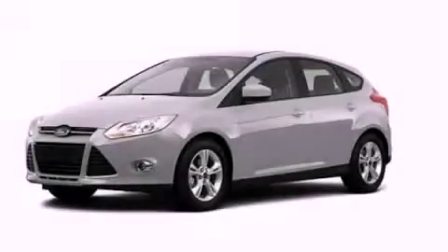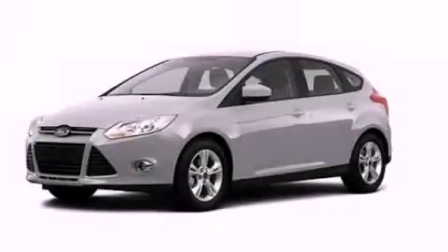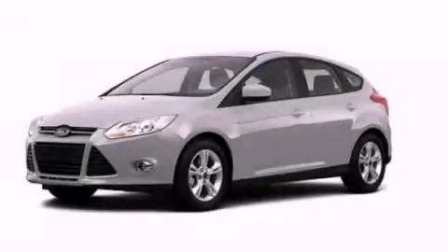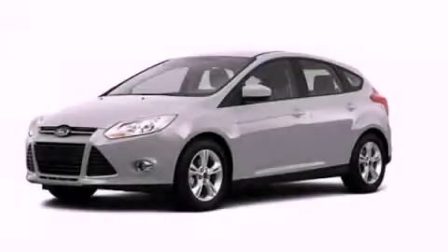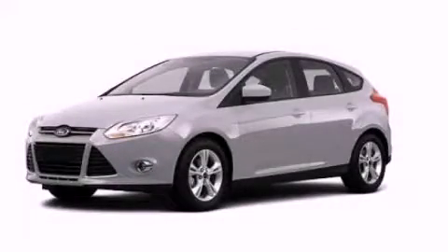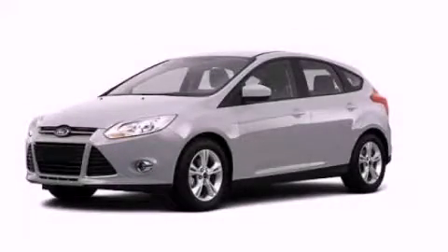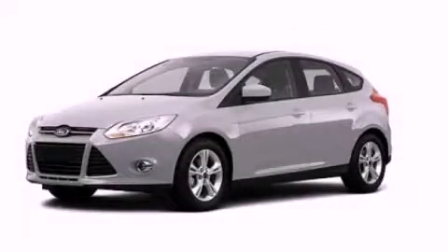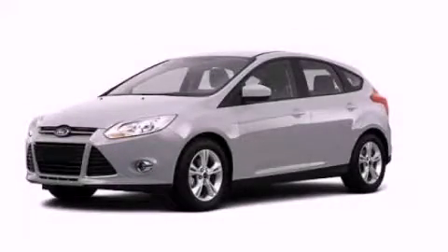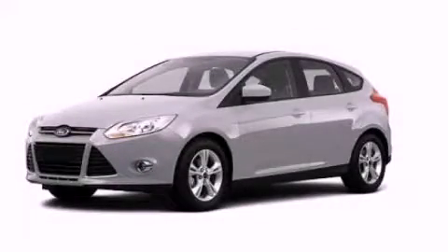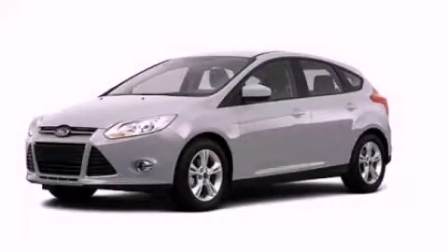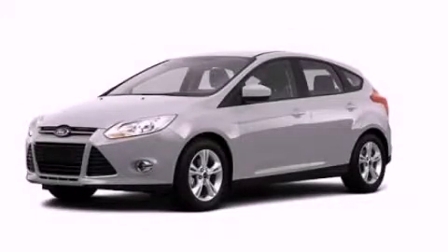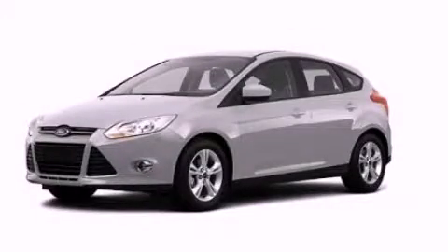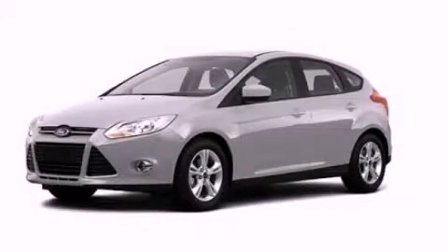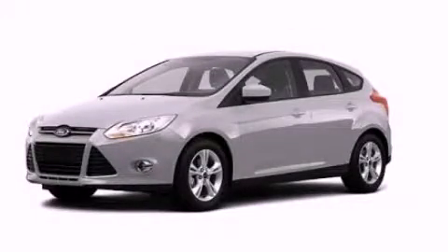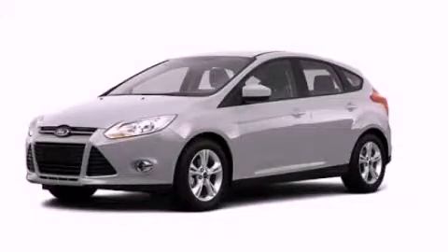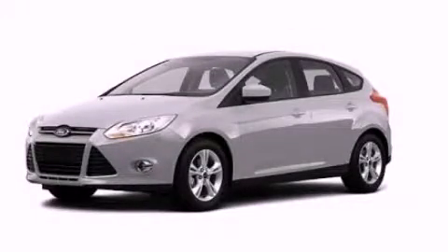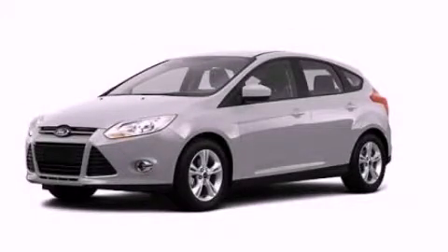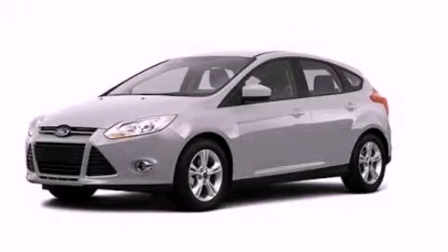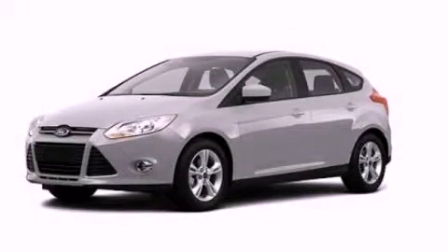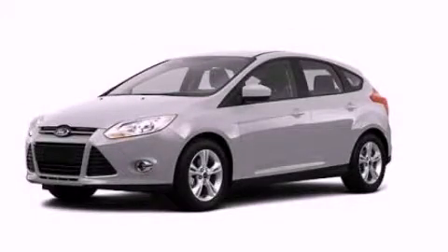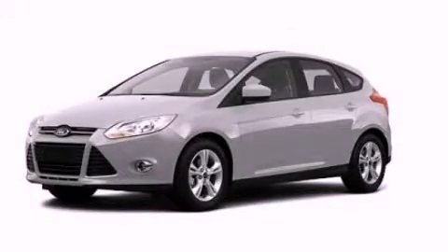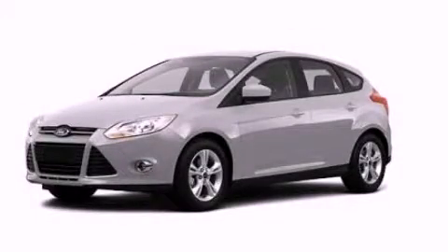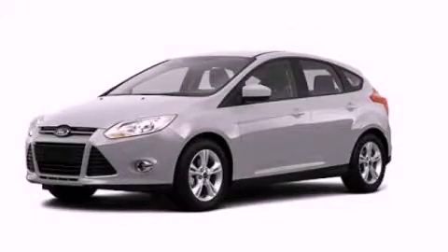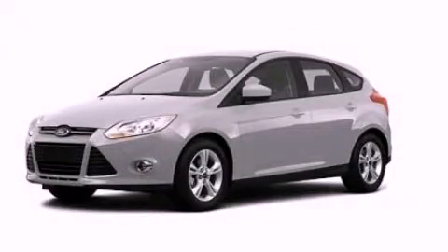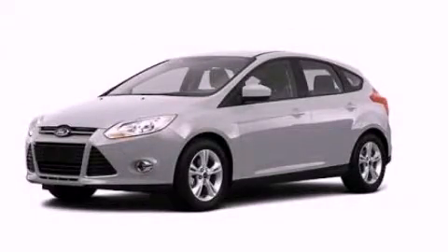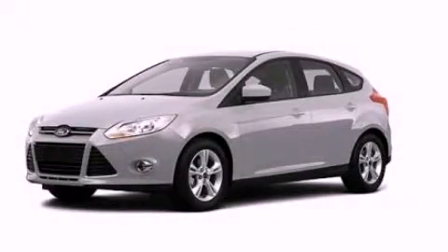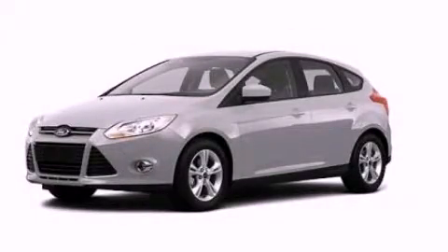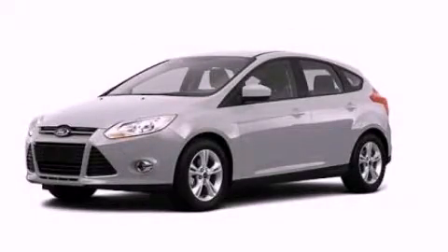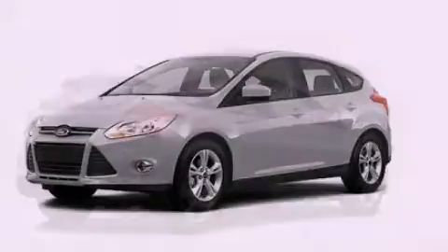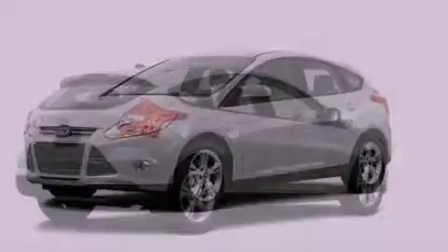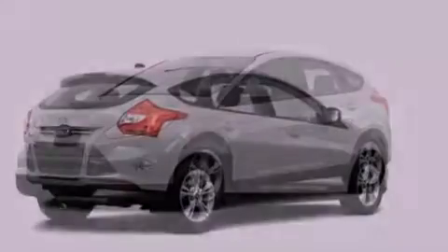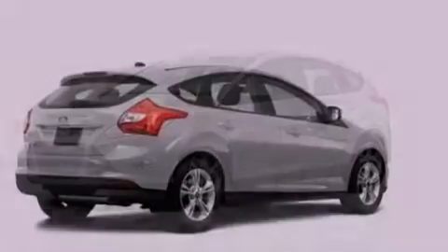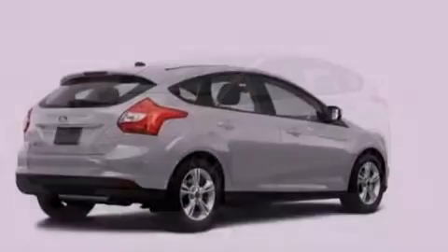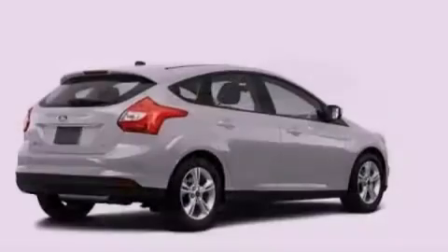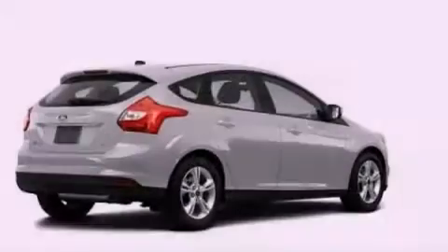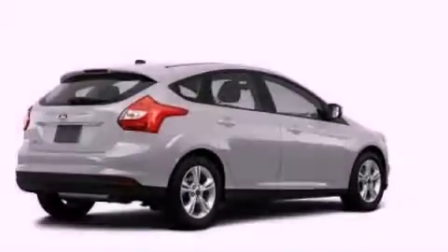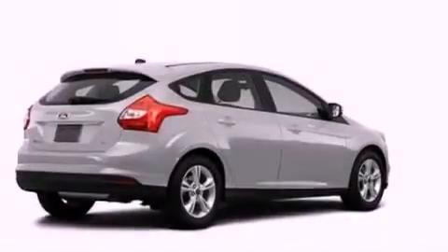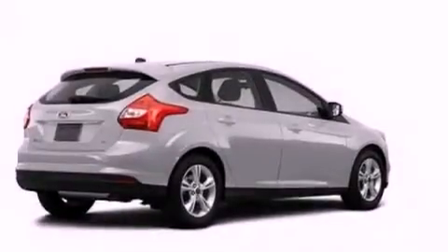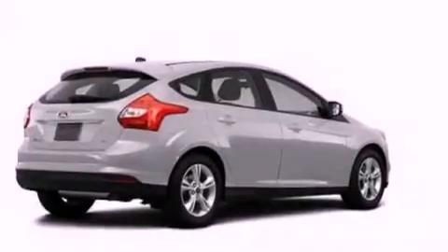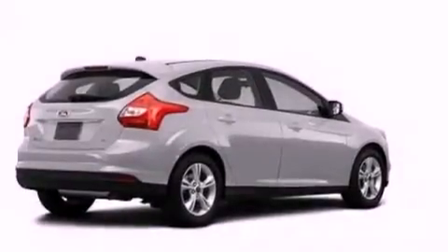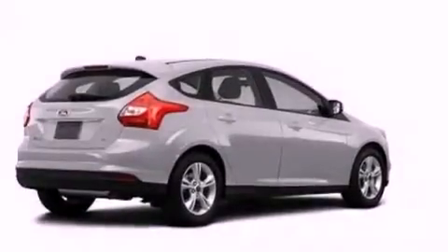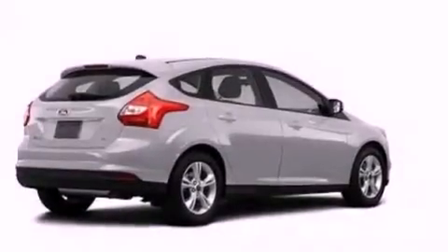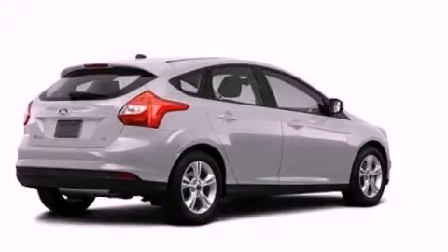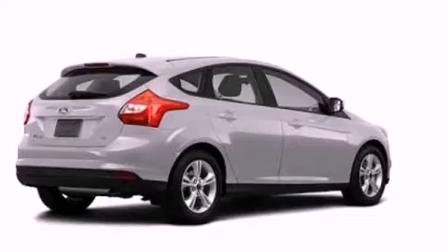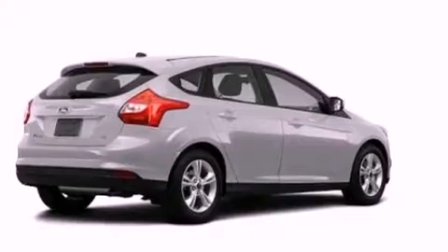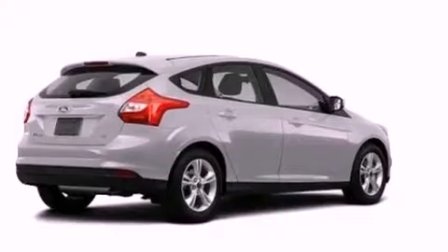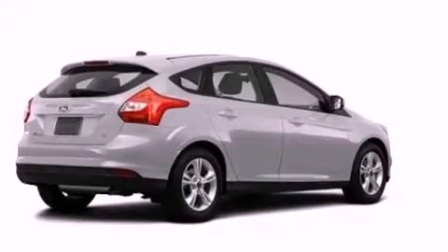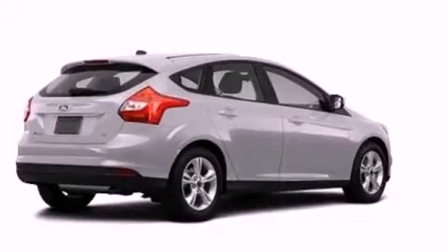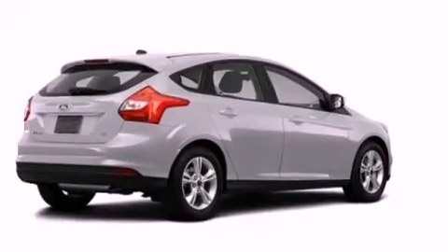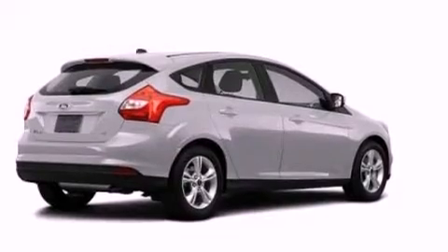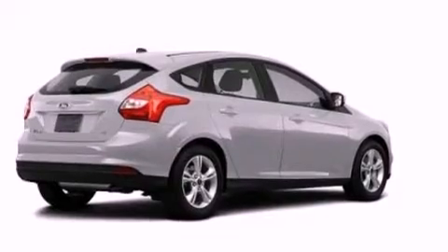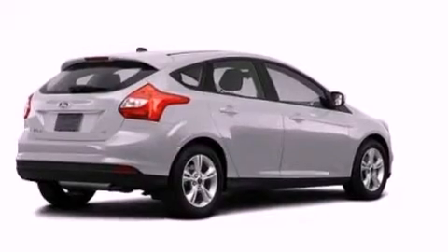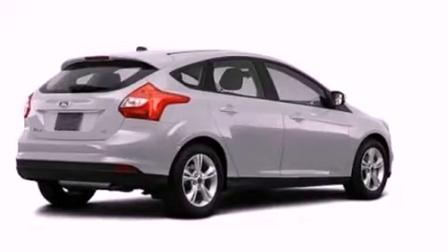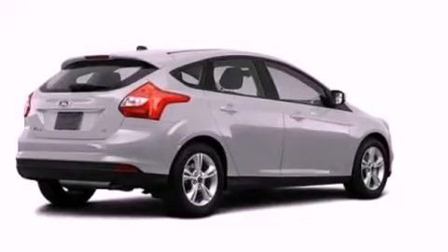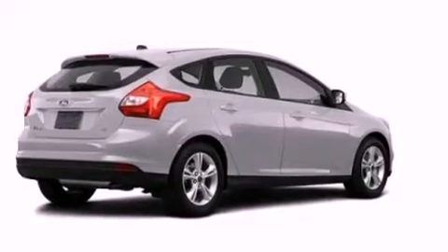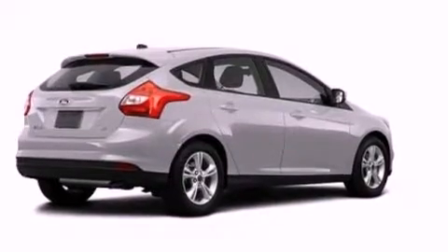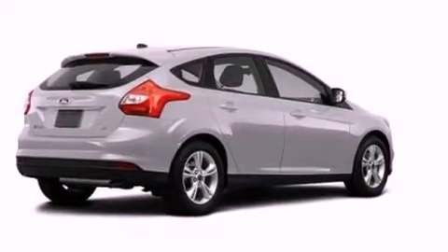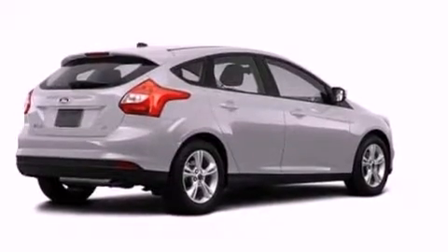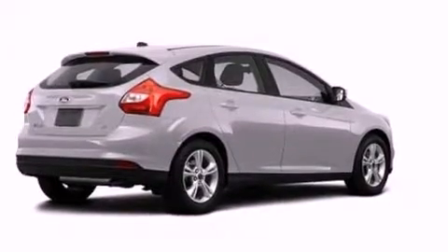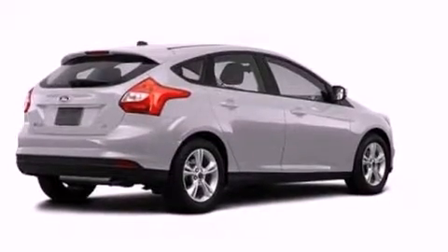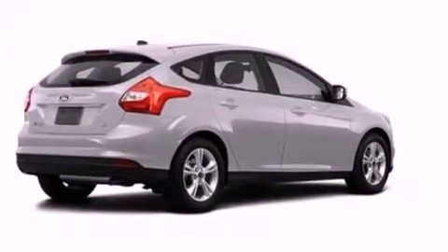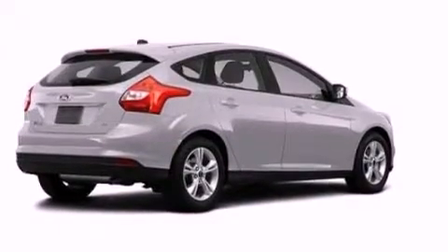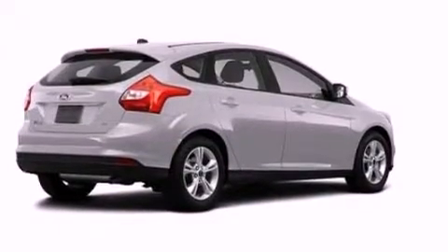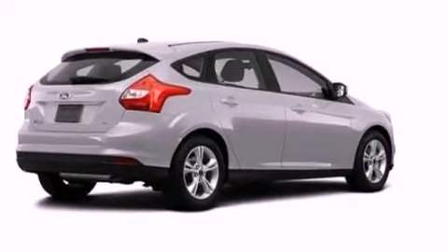This is a brand new 2012 Ford Focus. All of the following features are included.